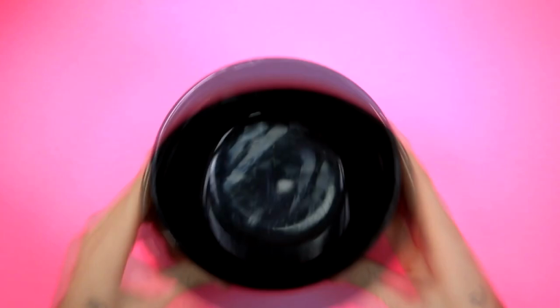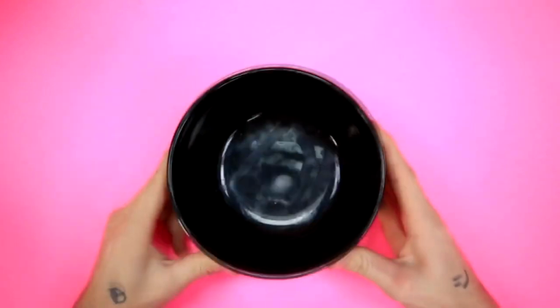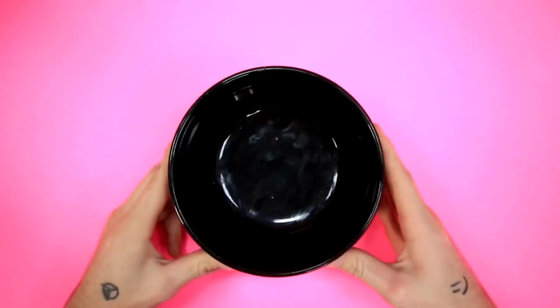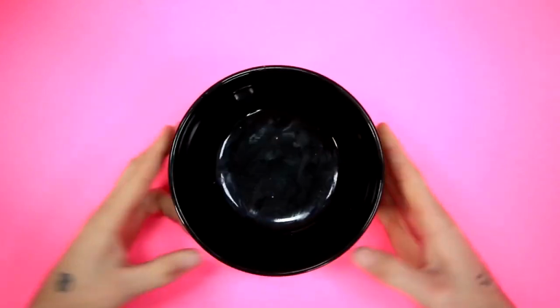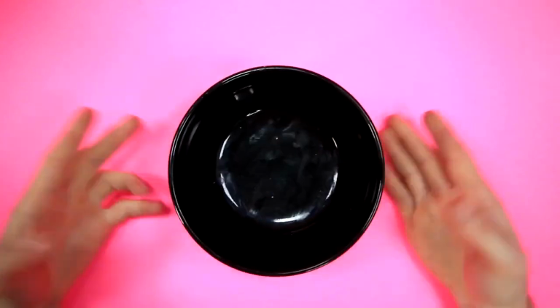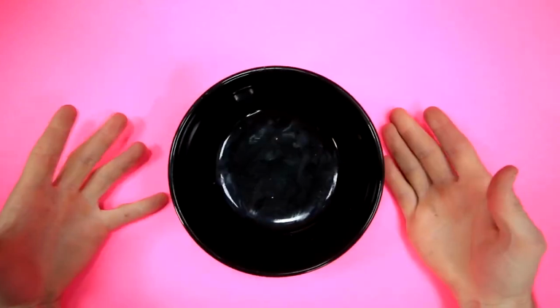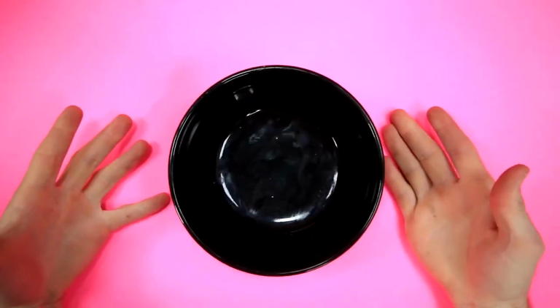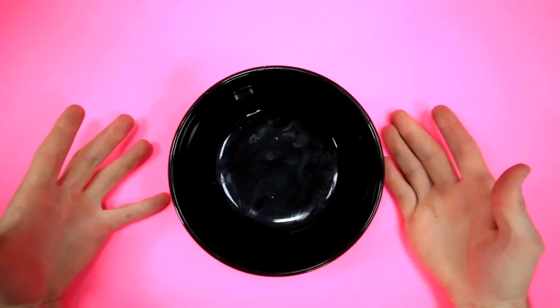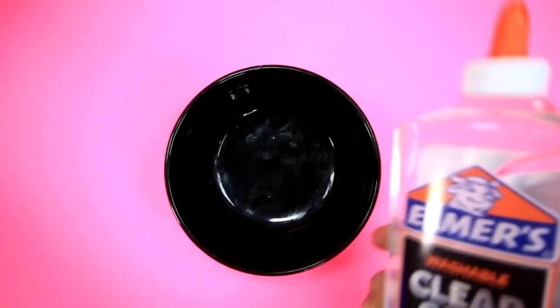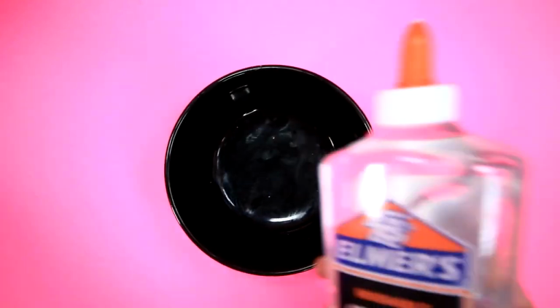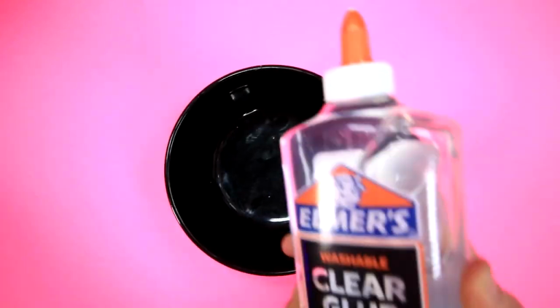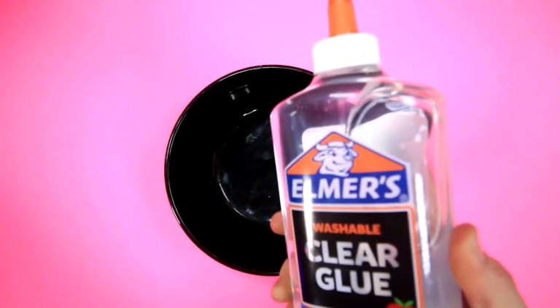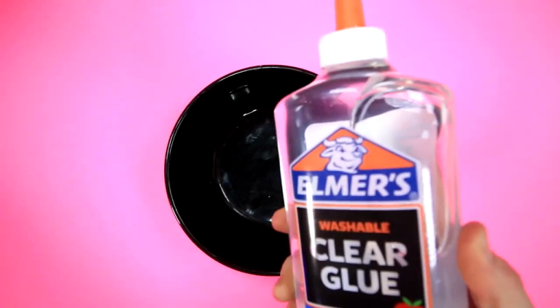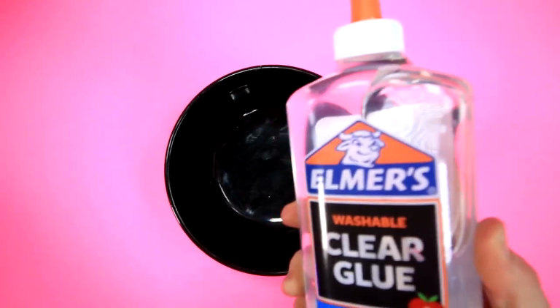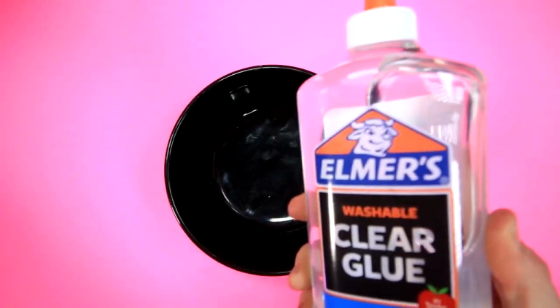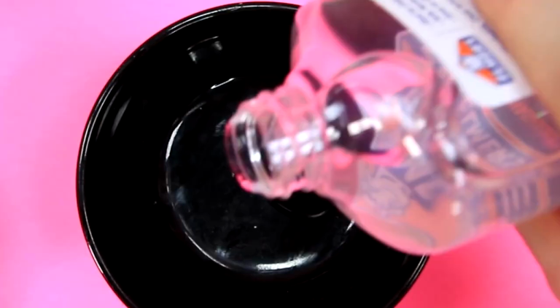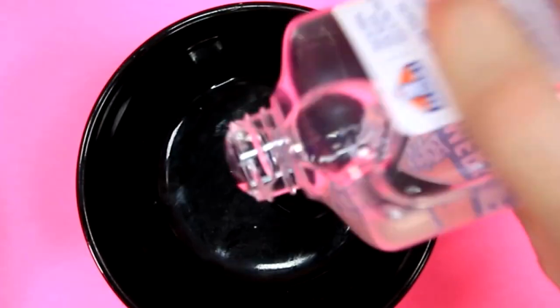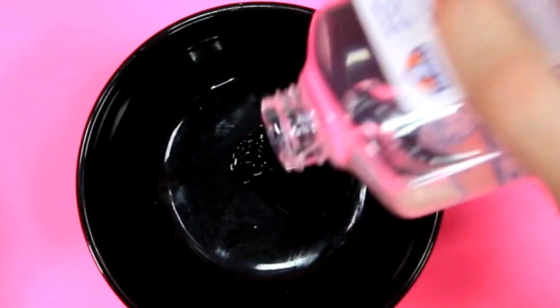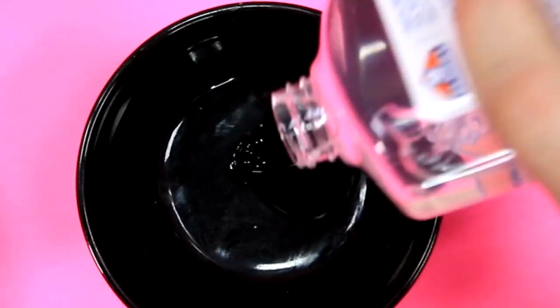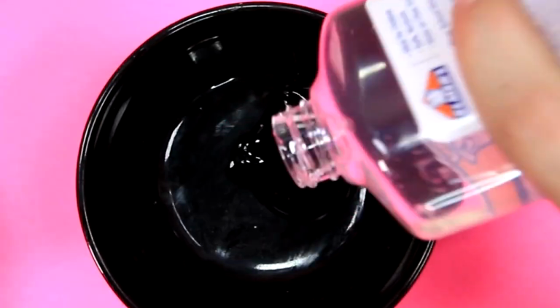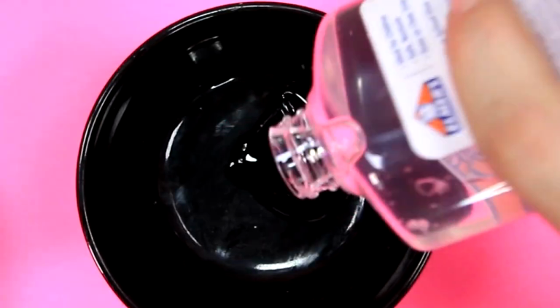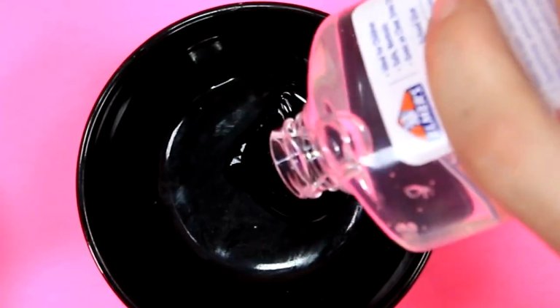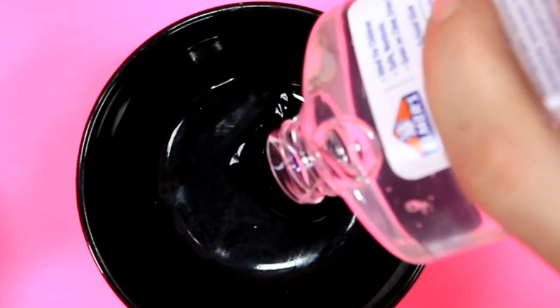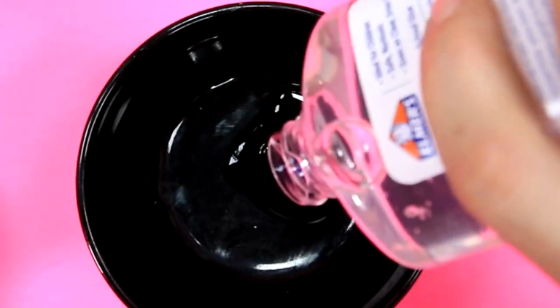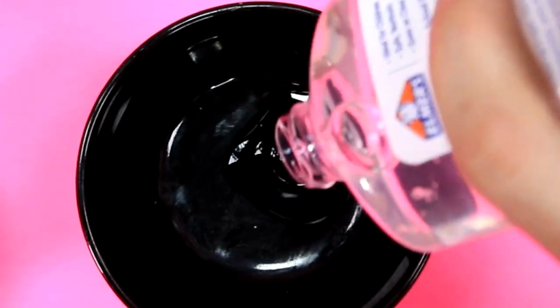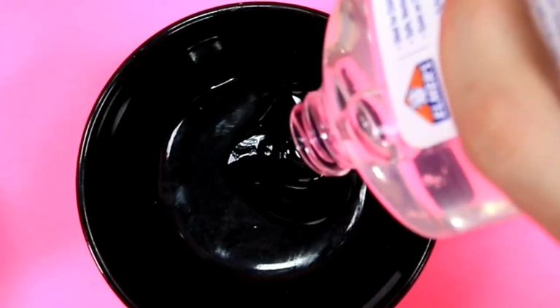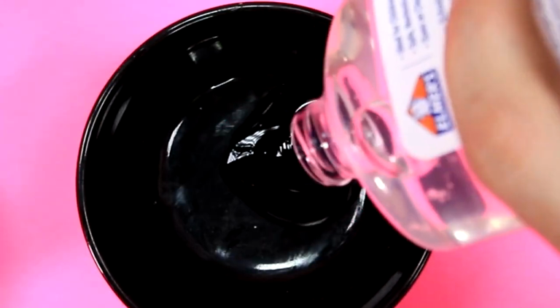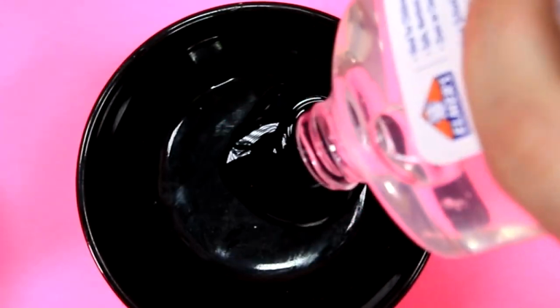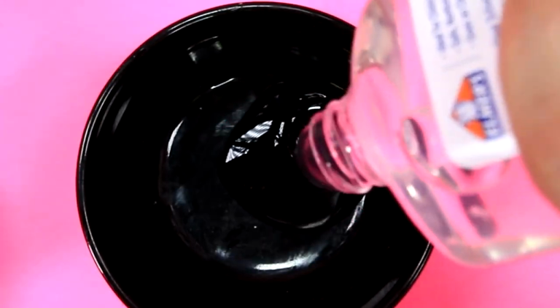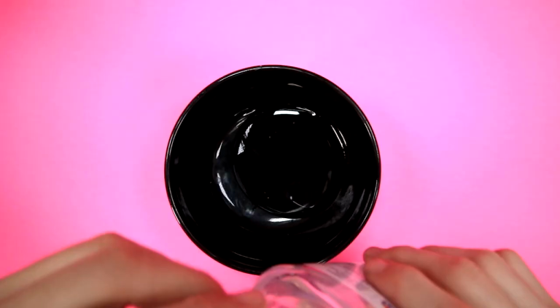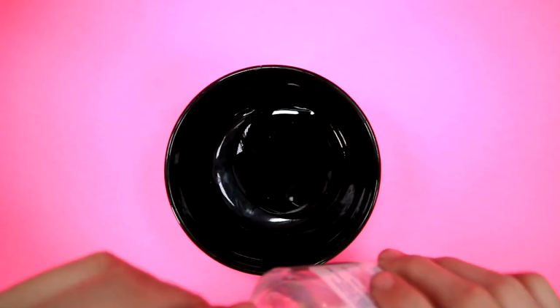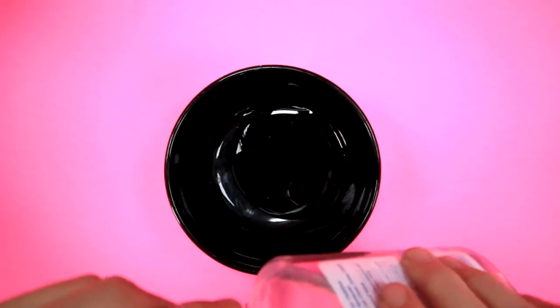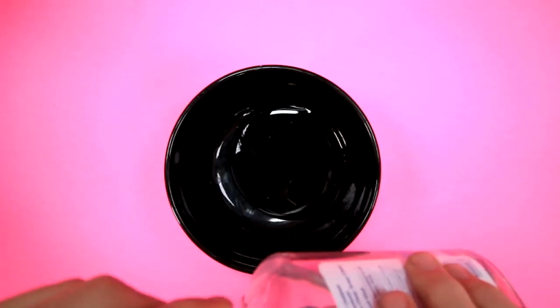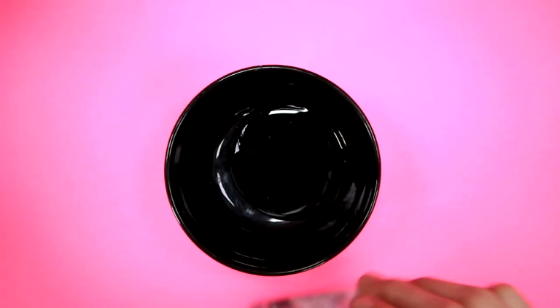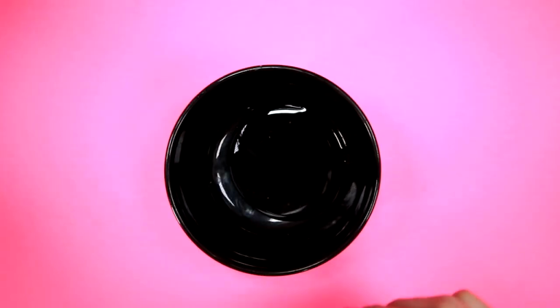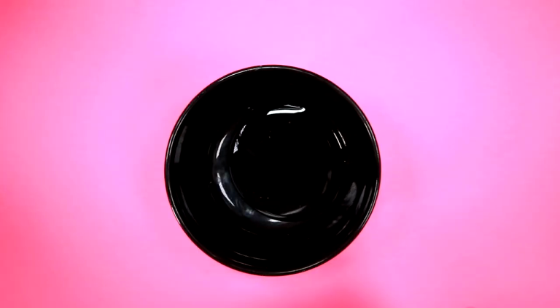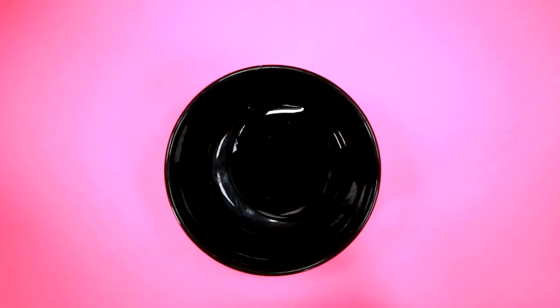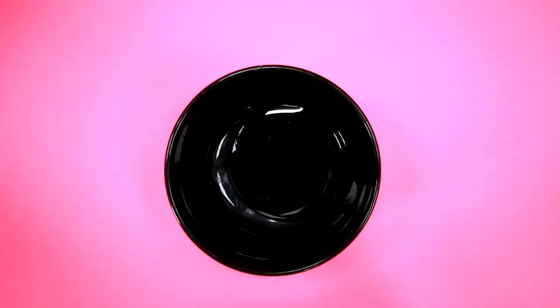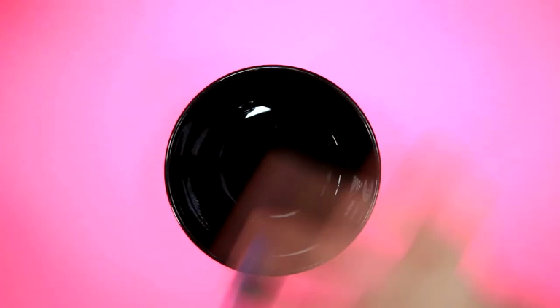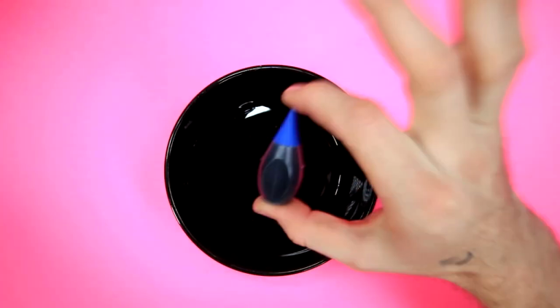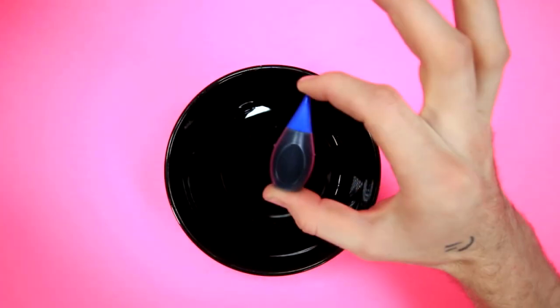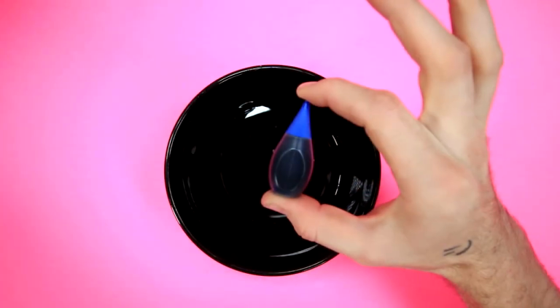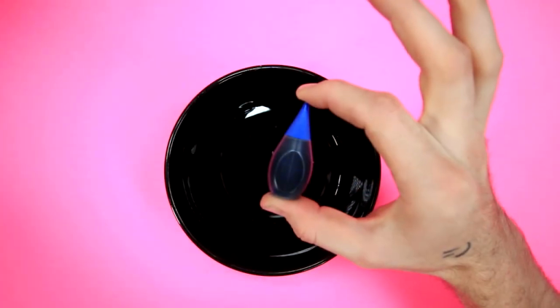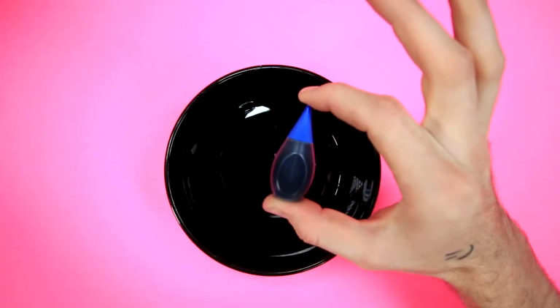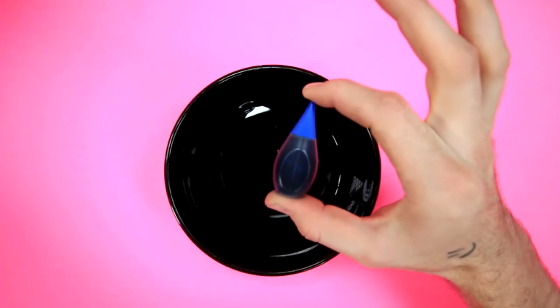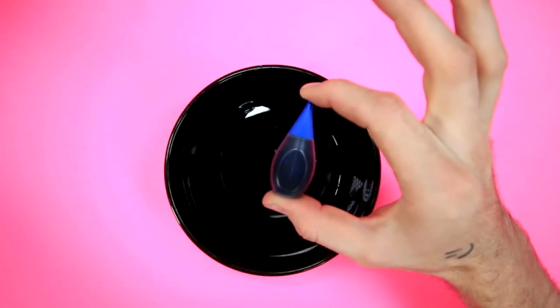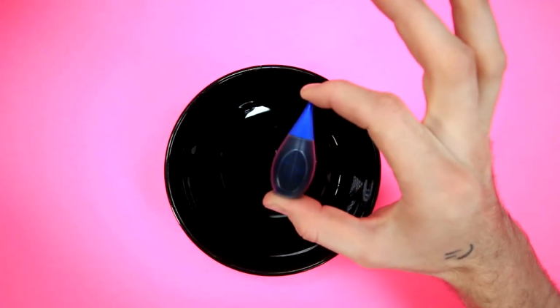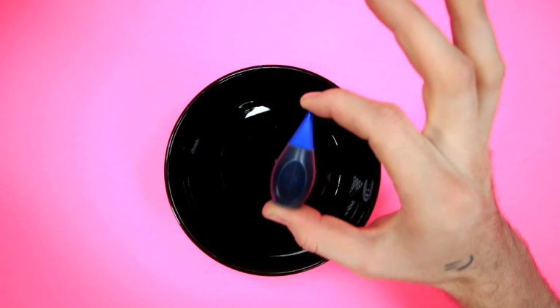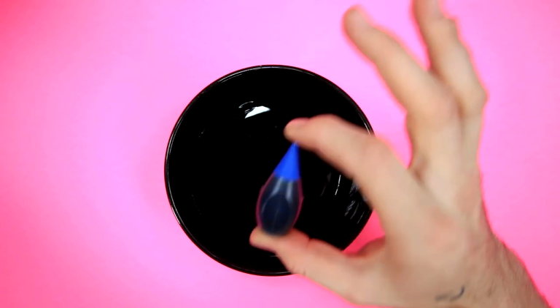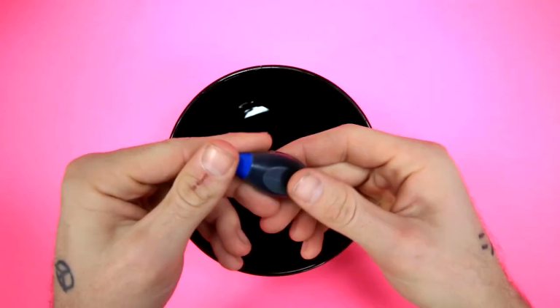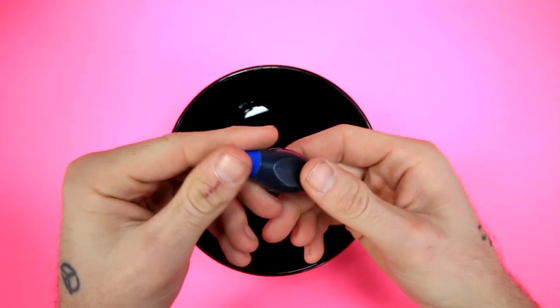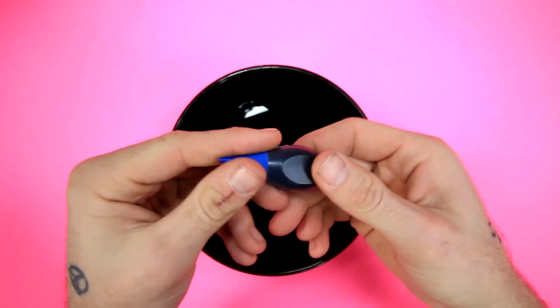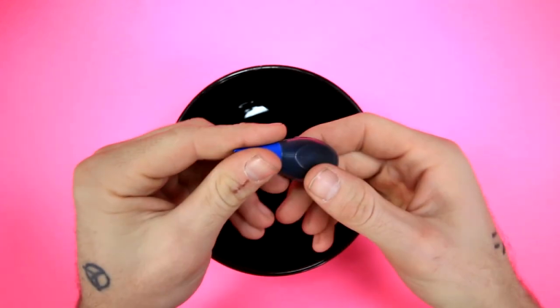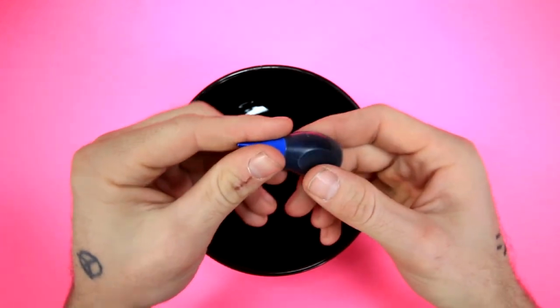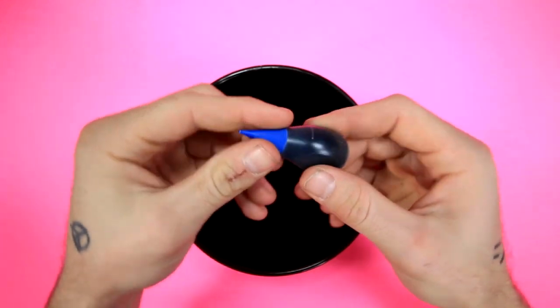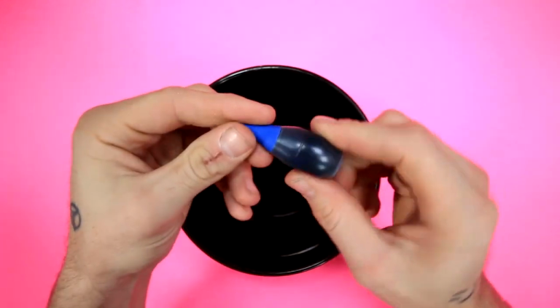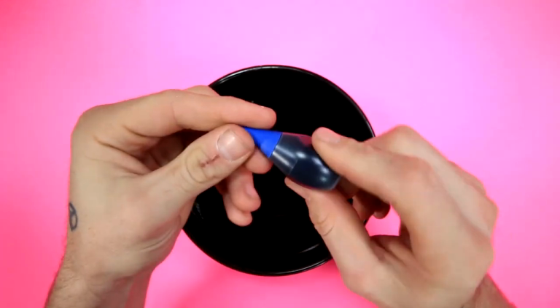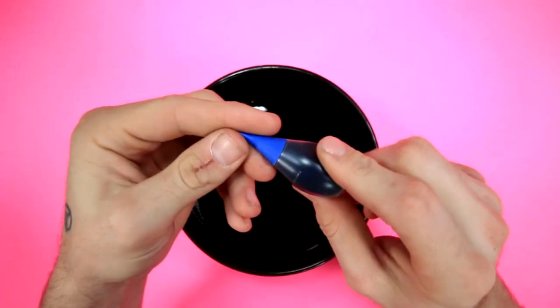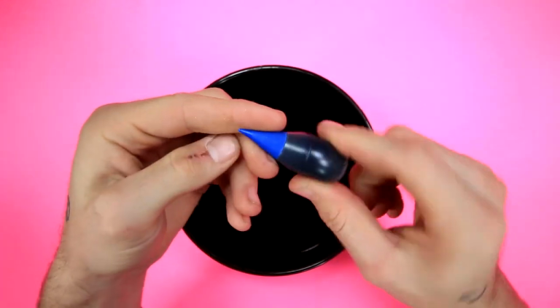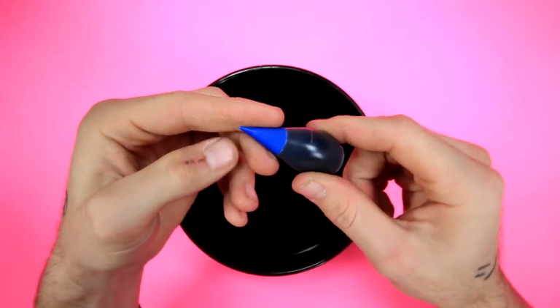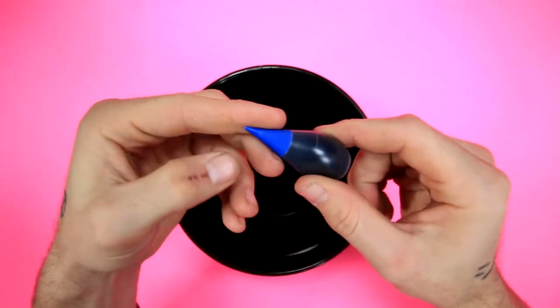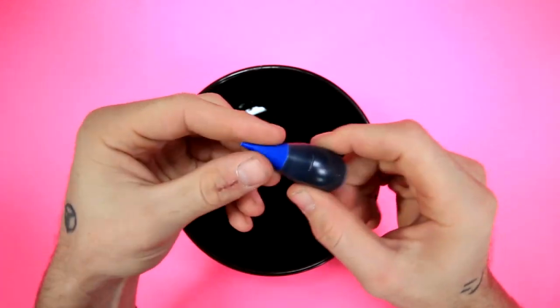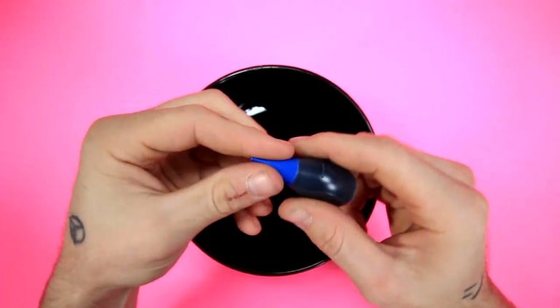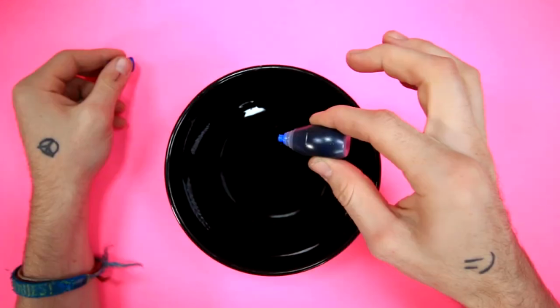So we get our bowl, get our clear glue. I'm just gonna dump it all in there. That should be enough. Then we get our food dye. I went with blue, because blue's a pretty color.